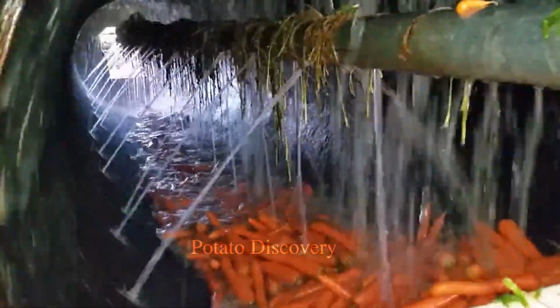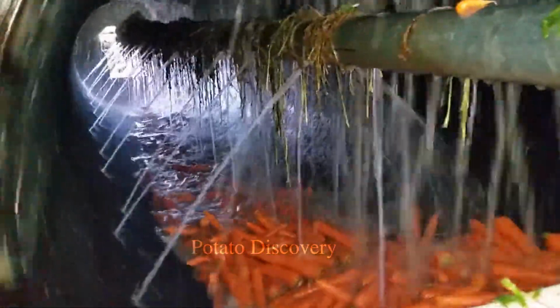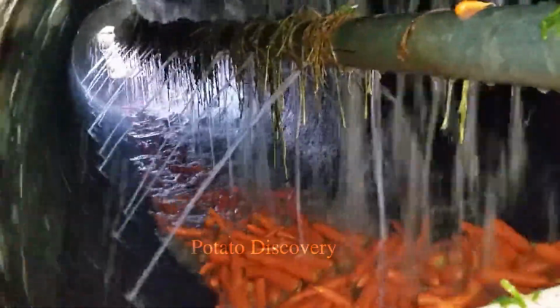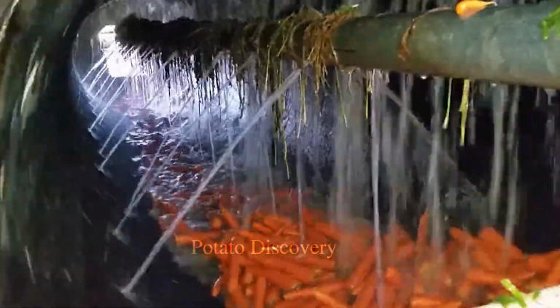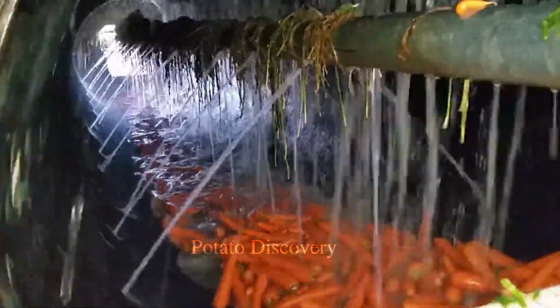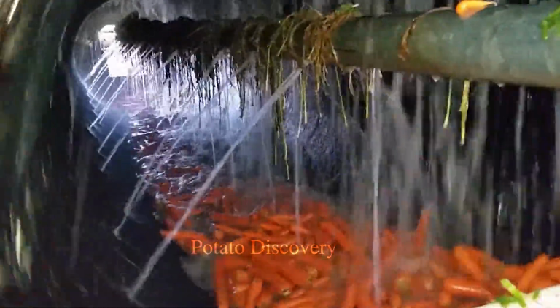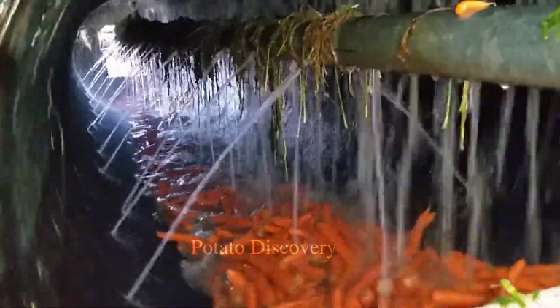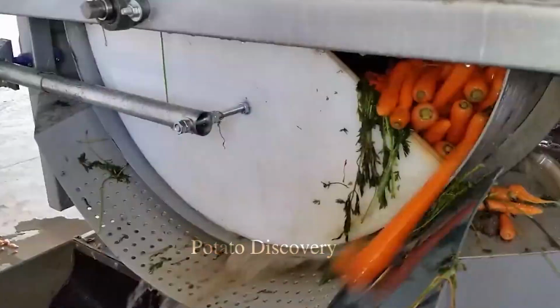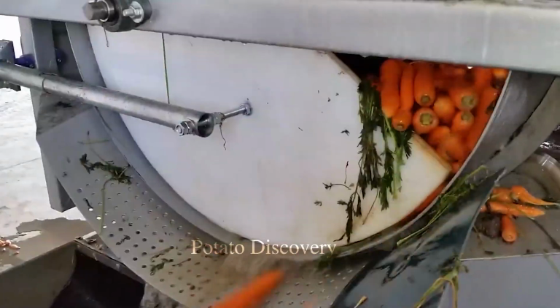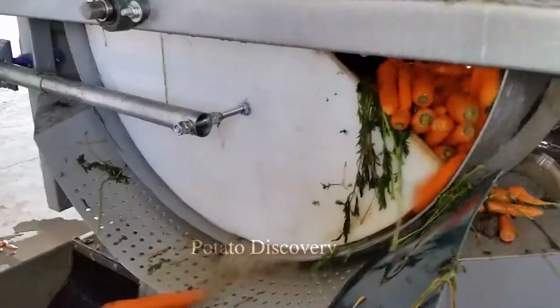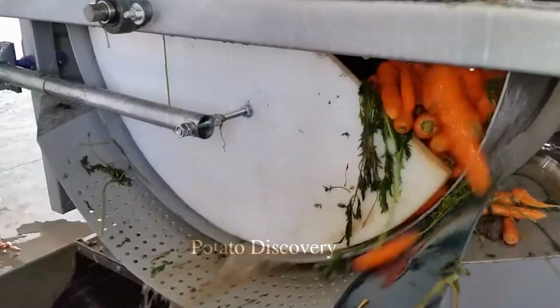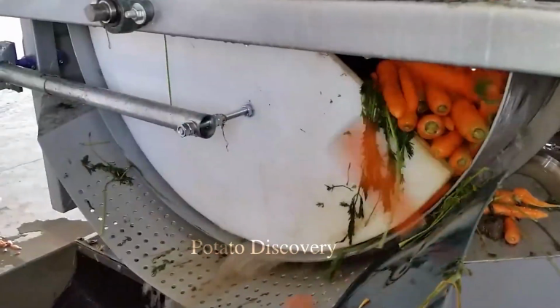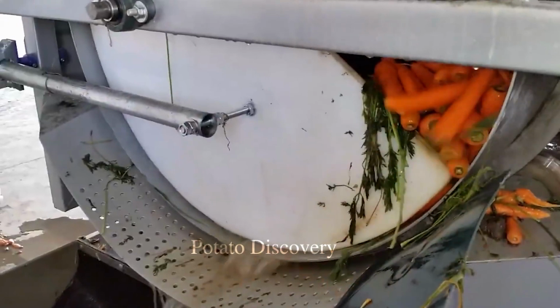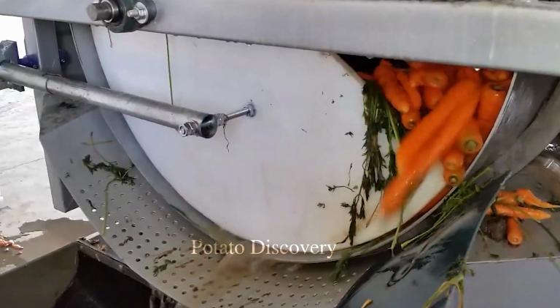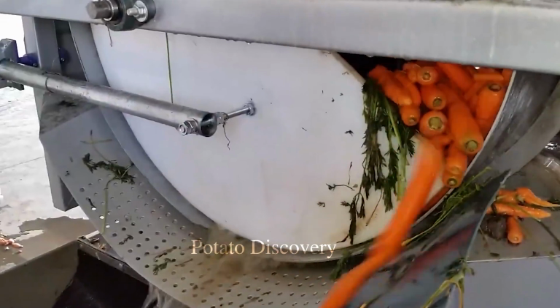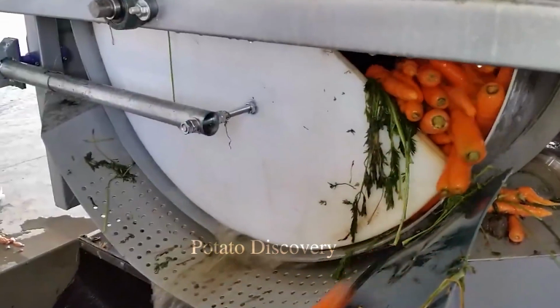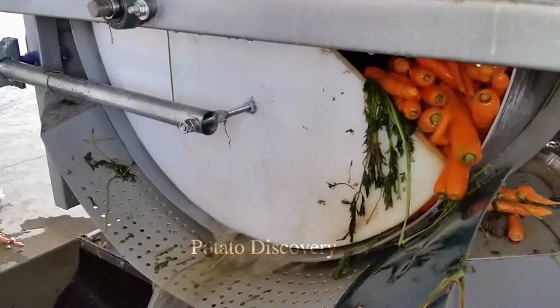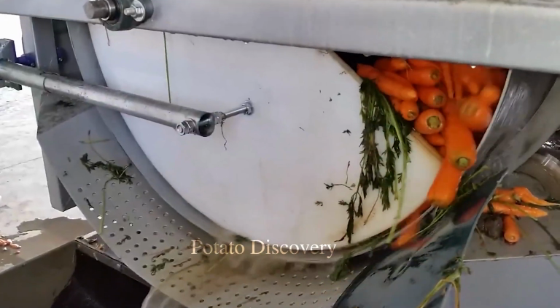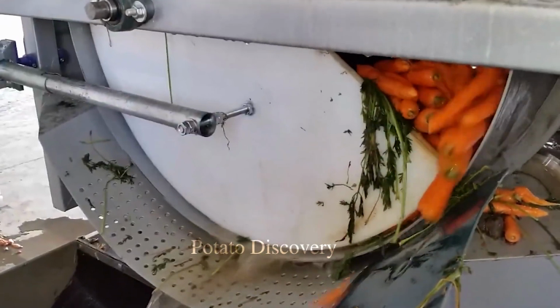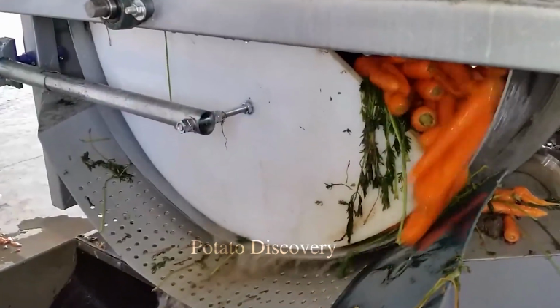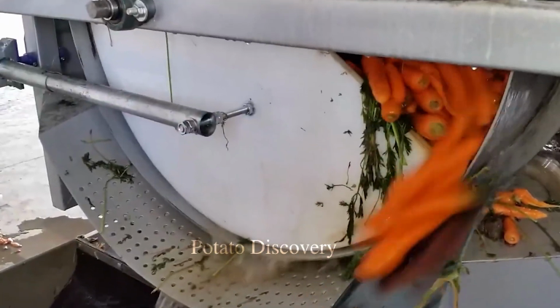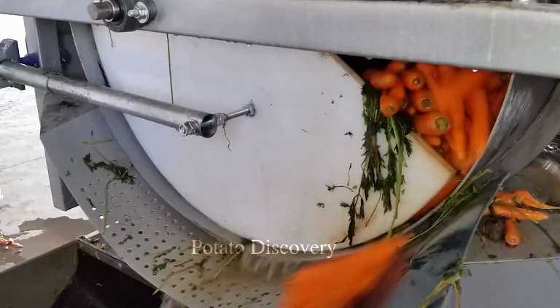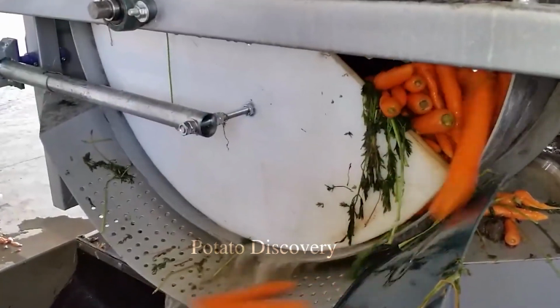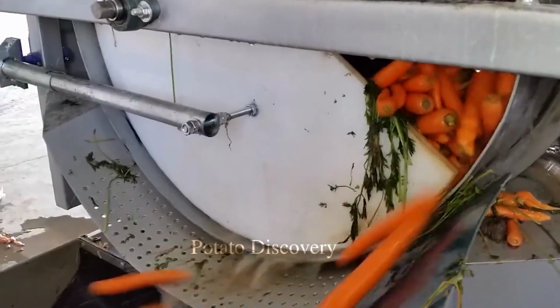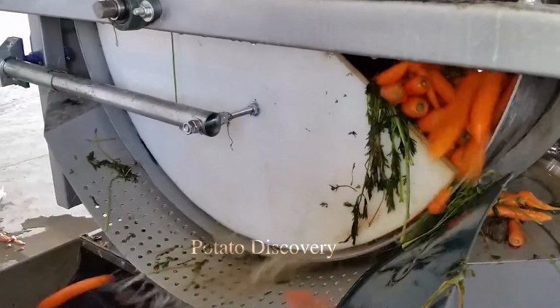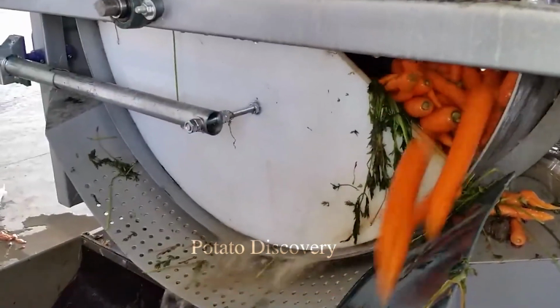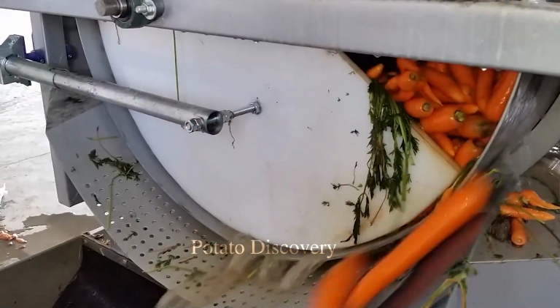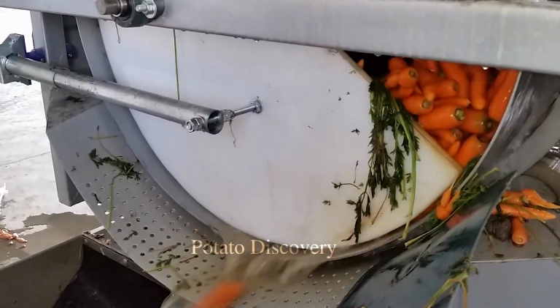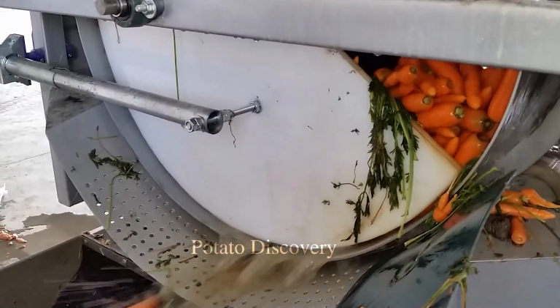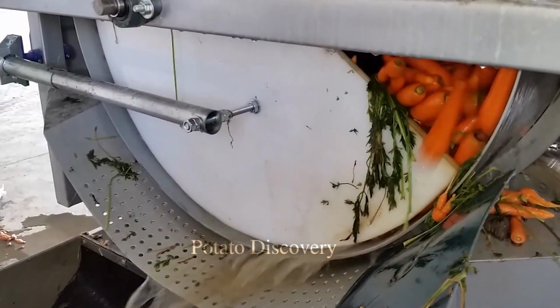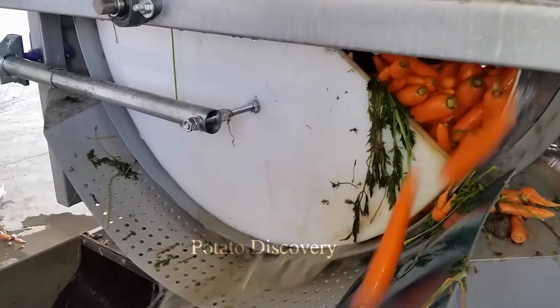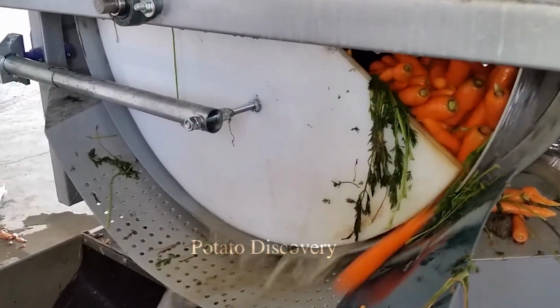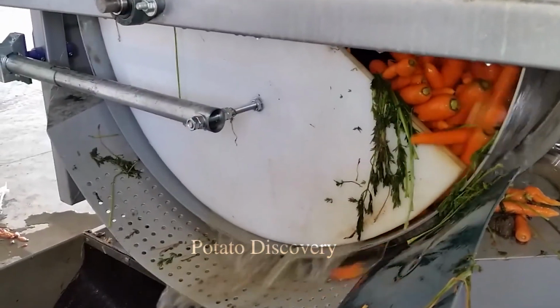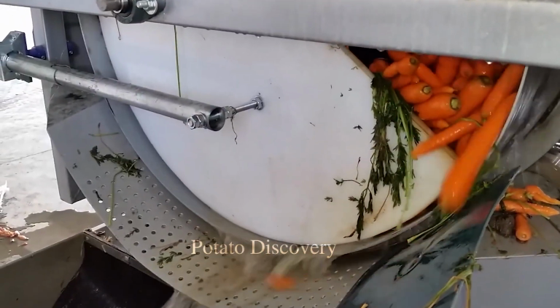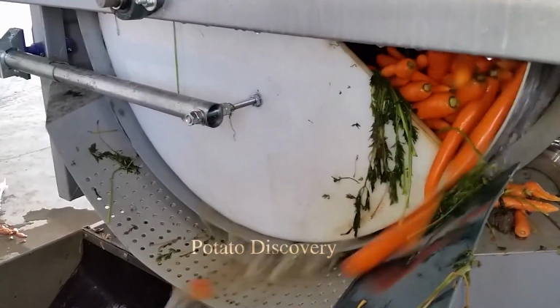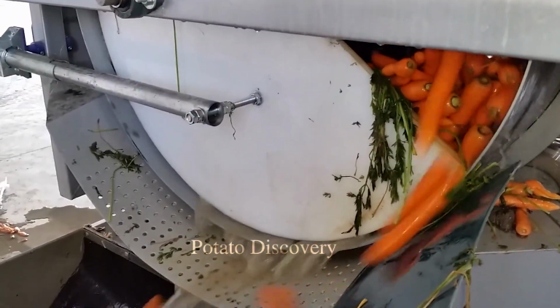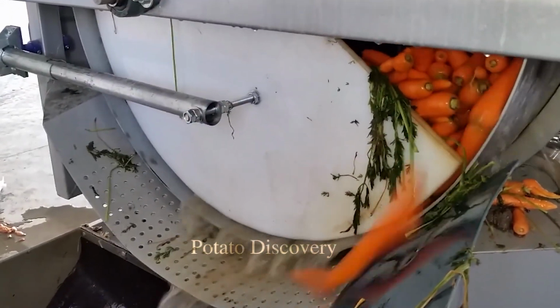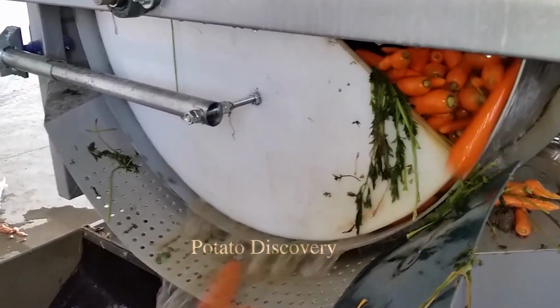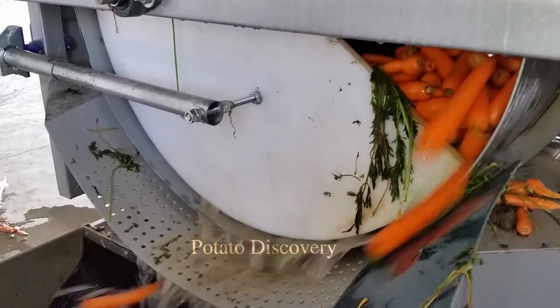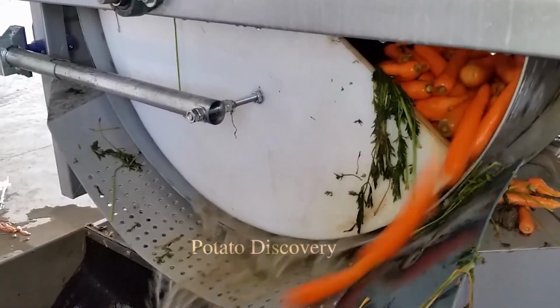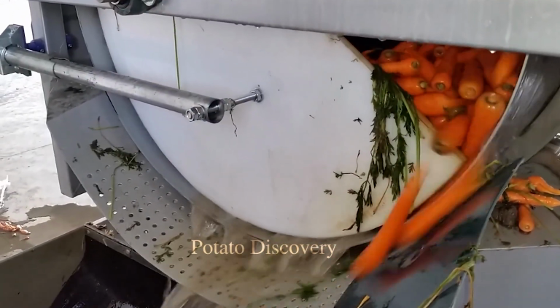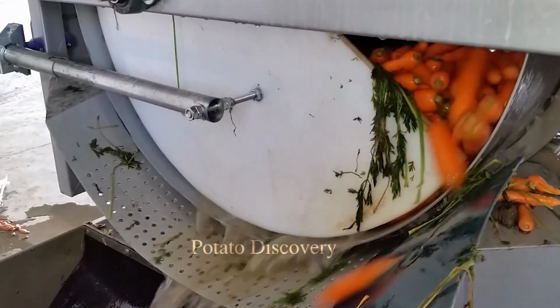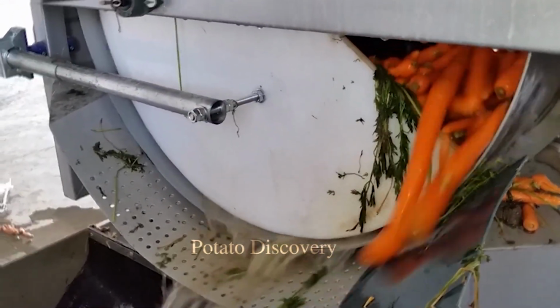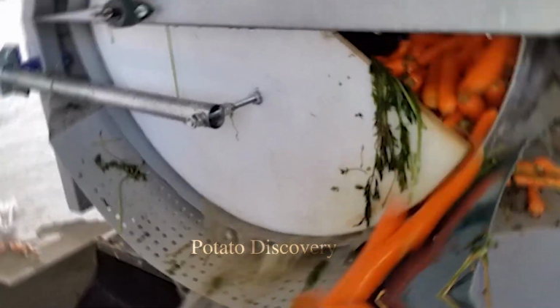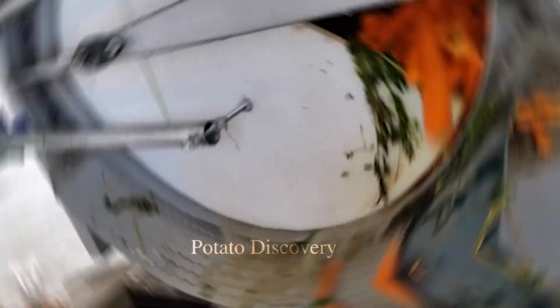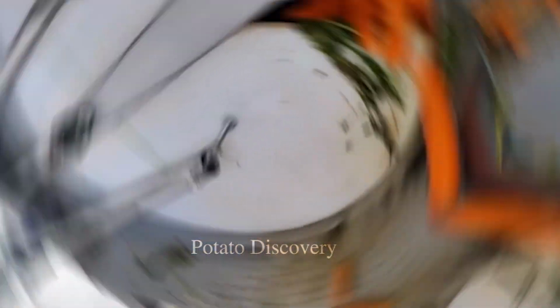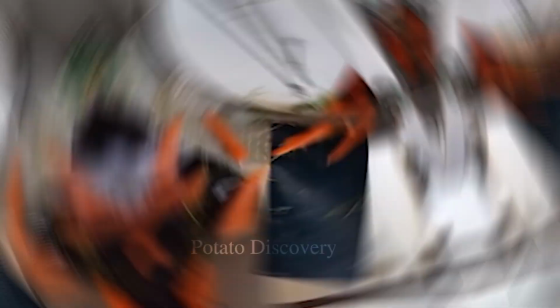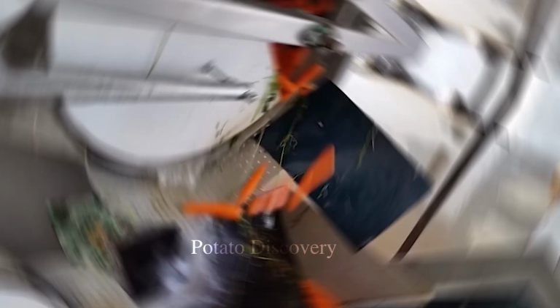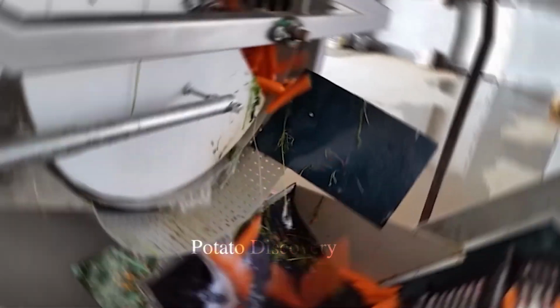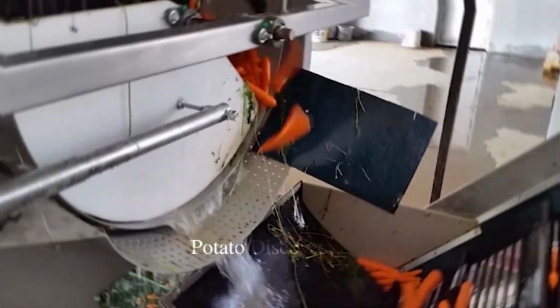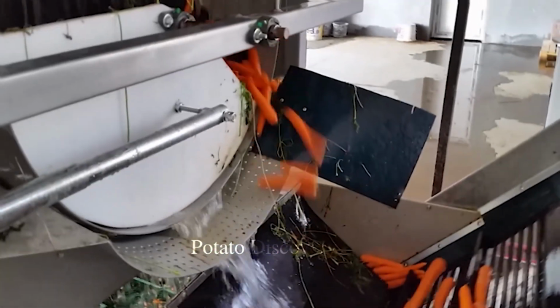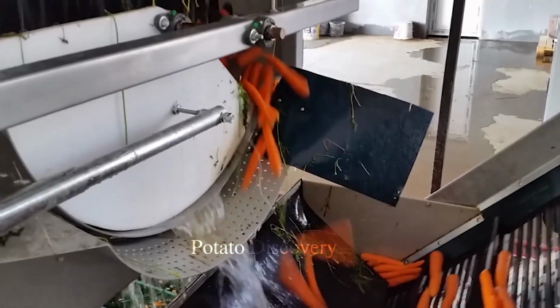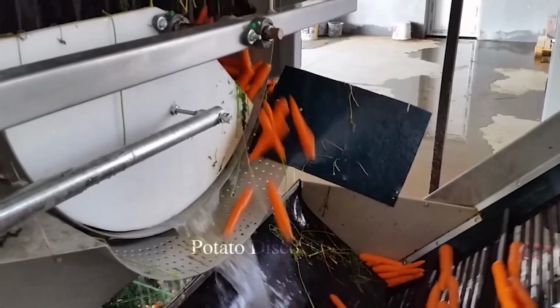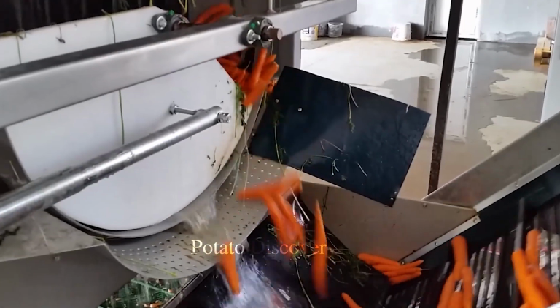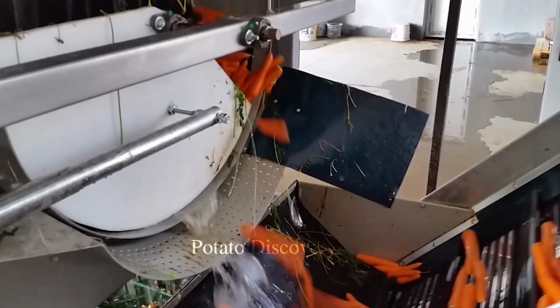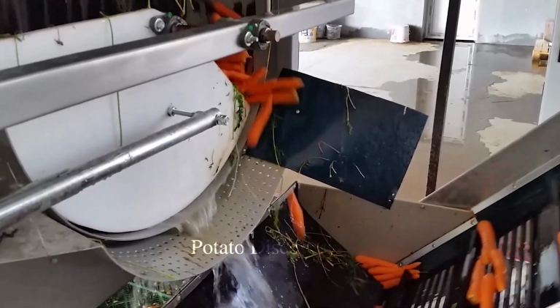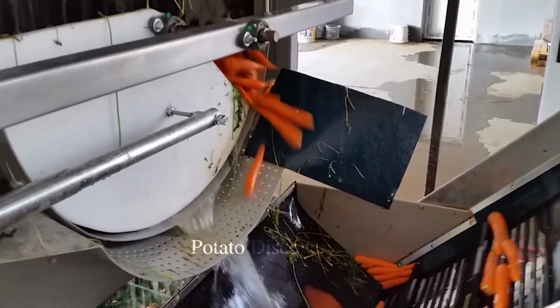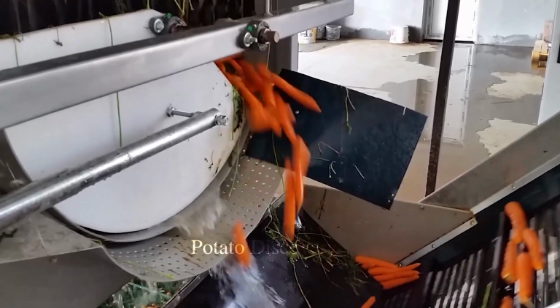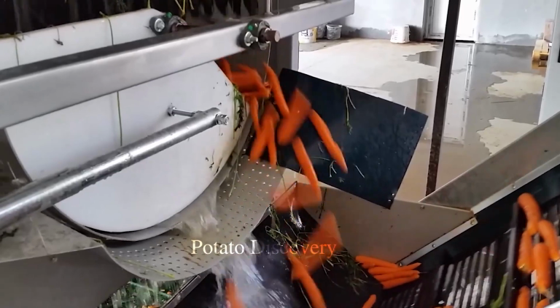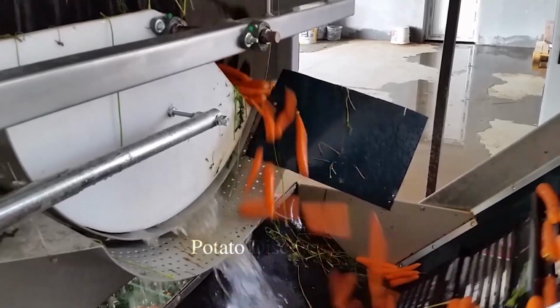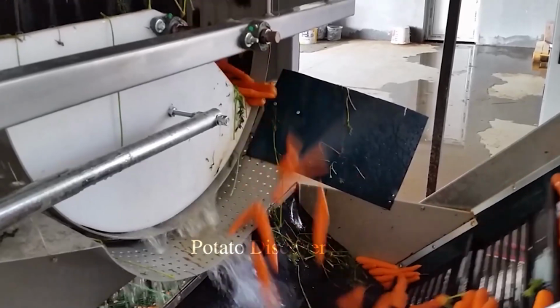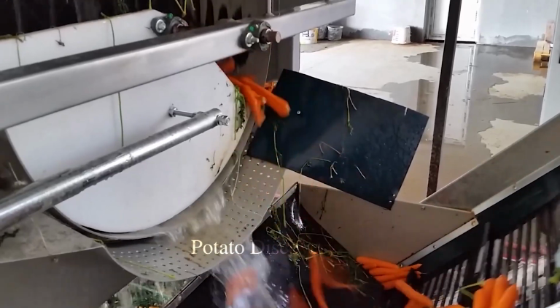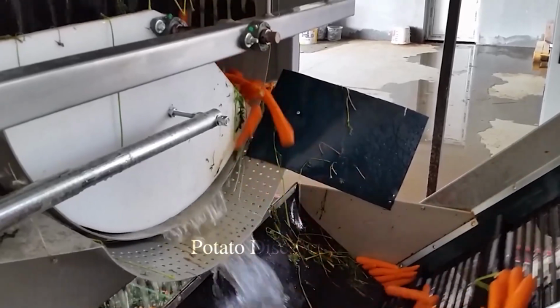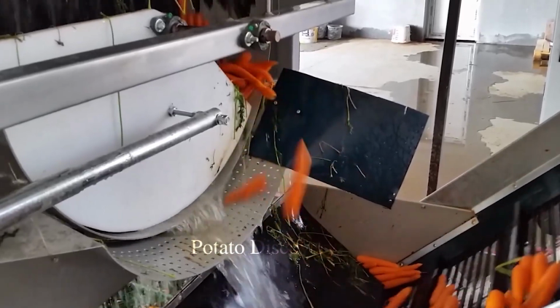Then, the carrots will be run through a conveyor system that has a water sprayer attached to wash off any remaining dirt on the skin.